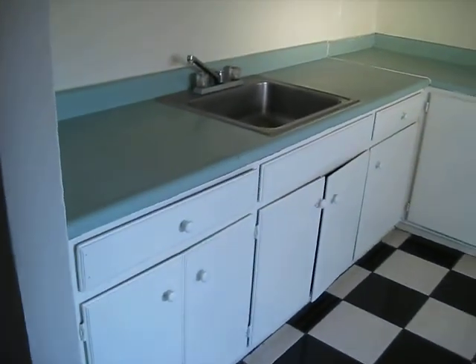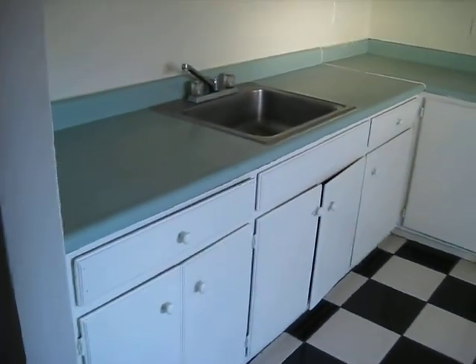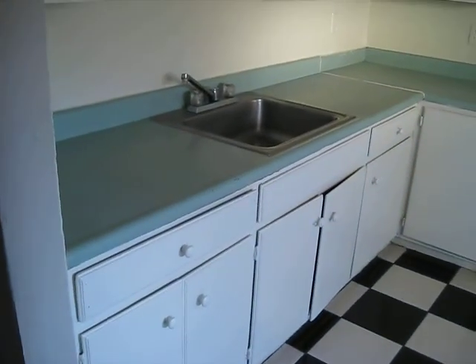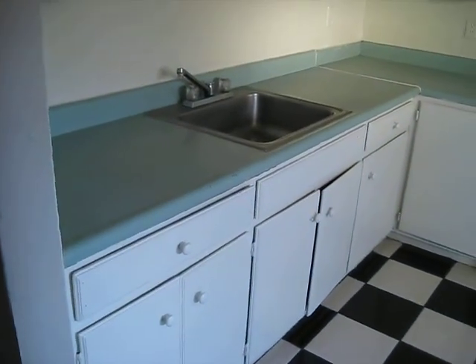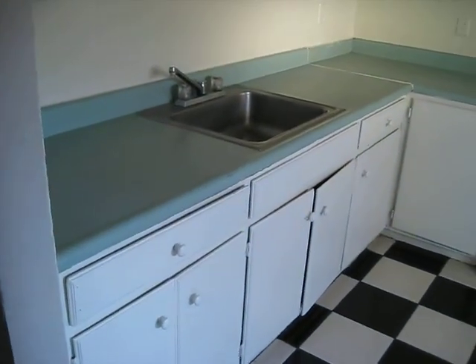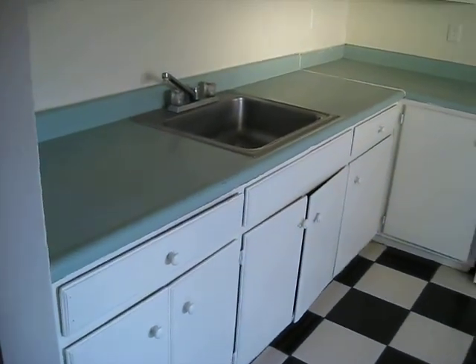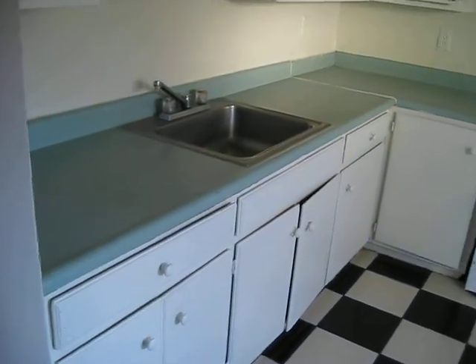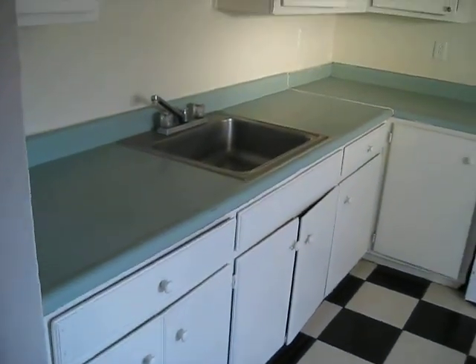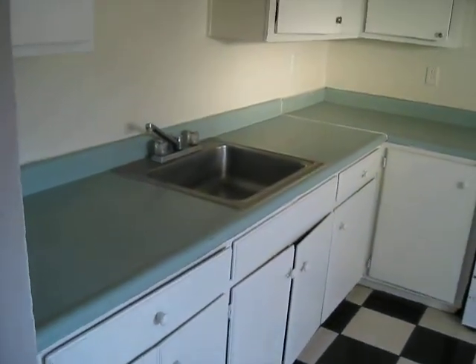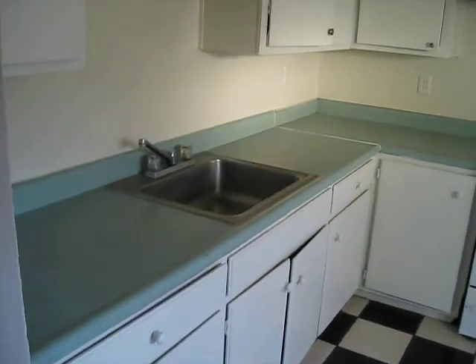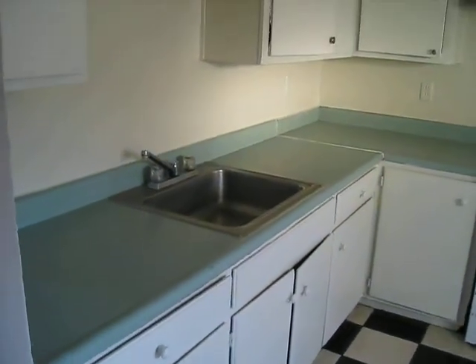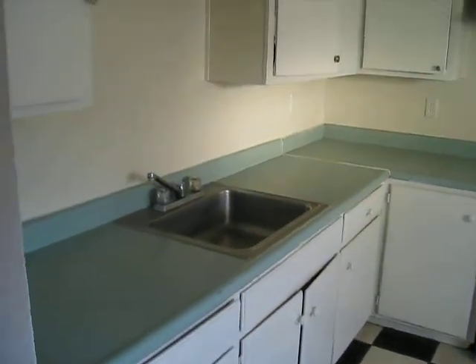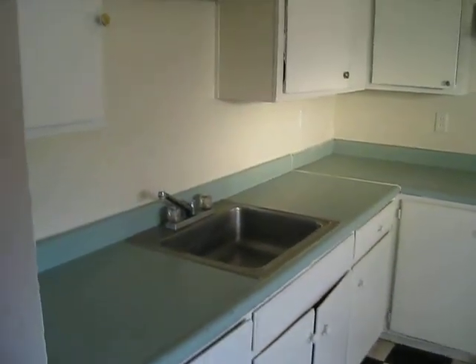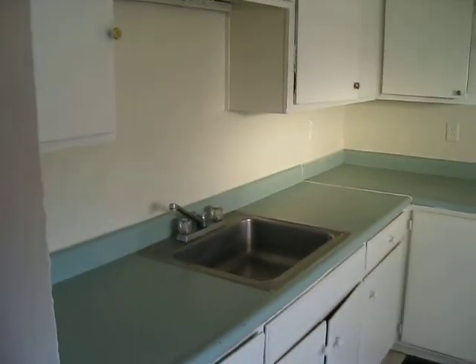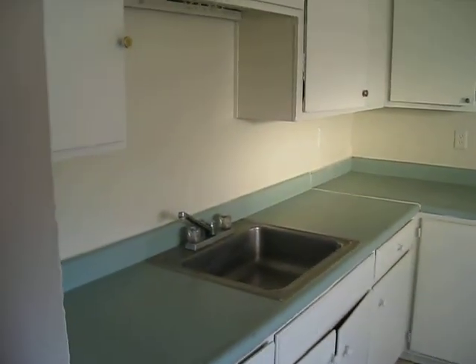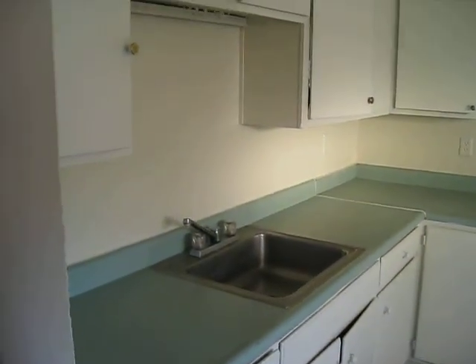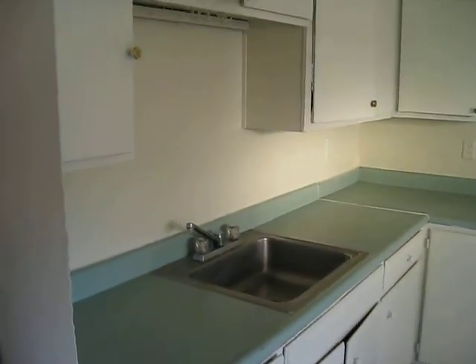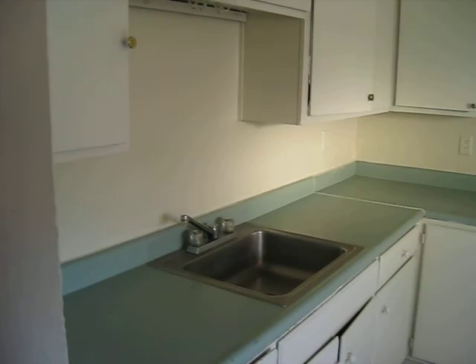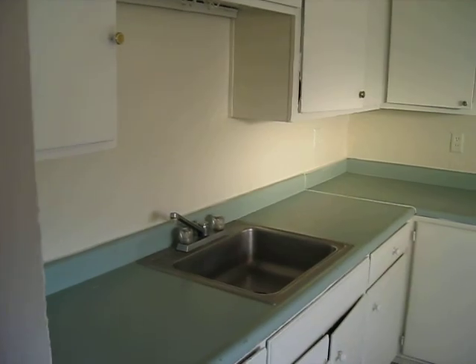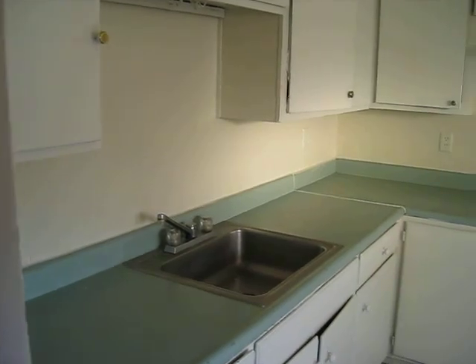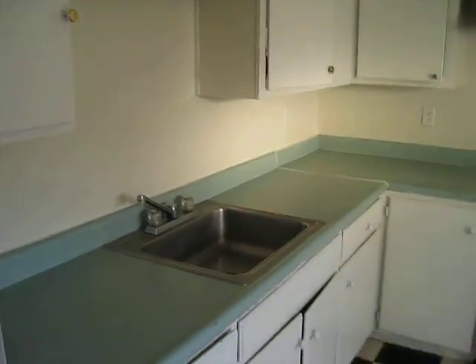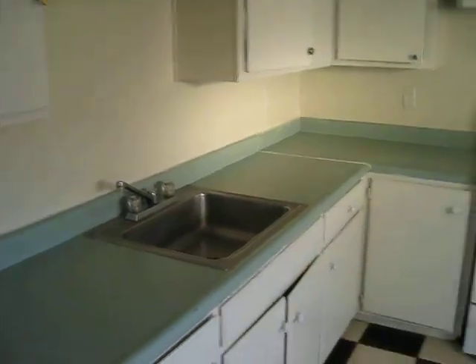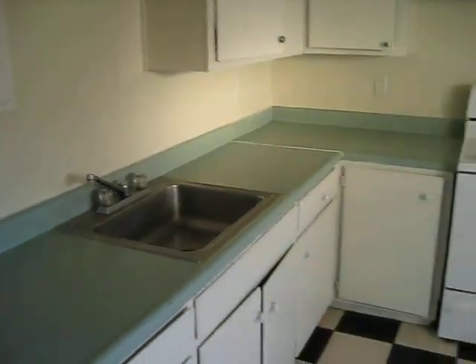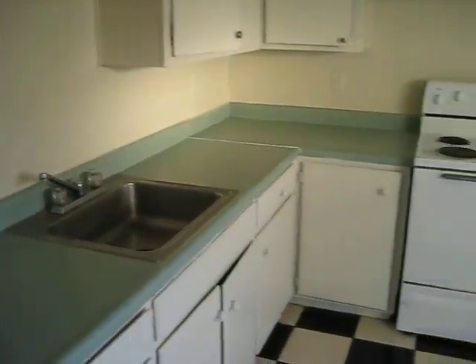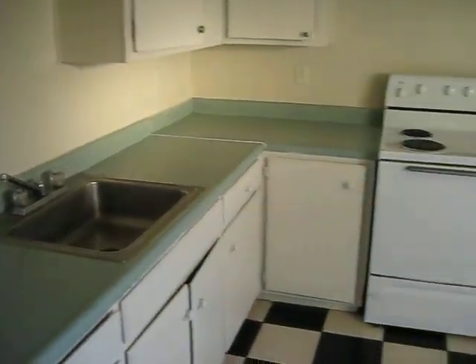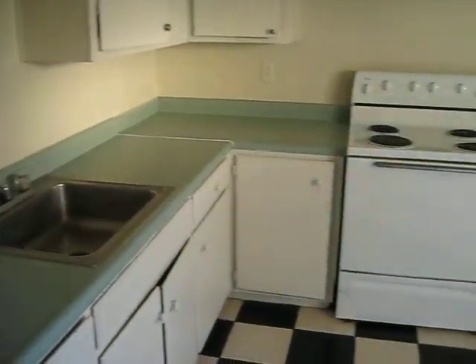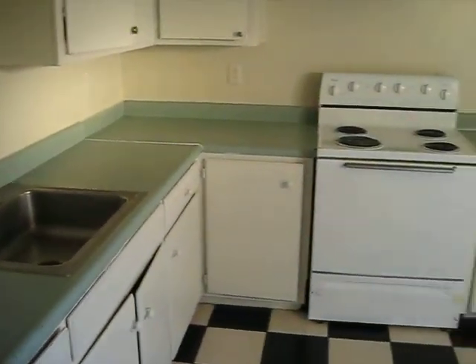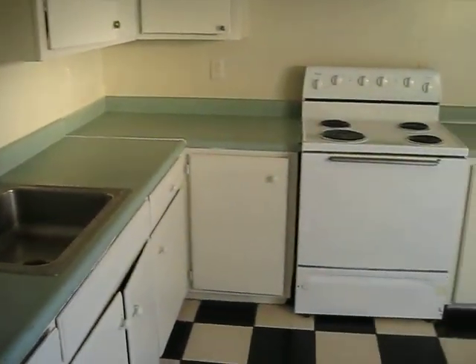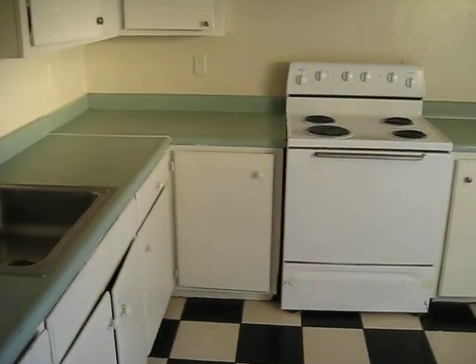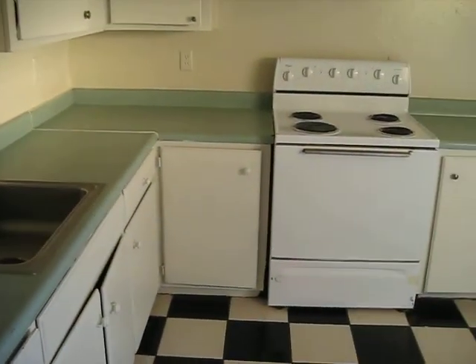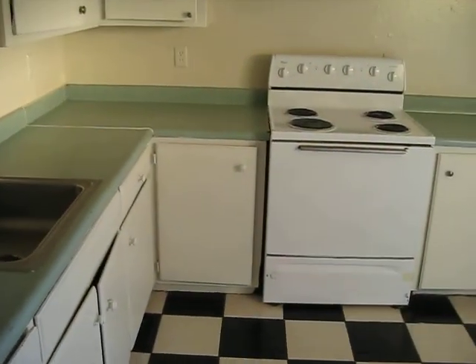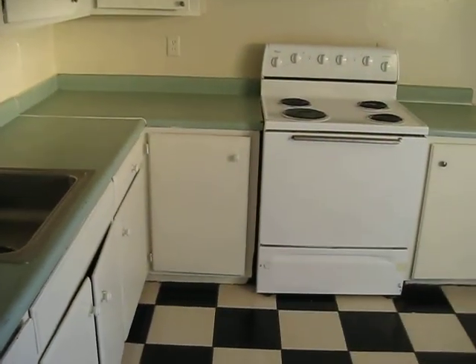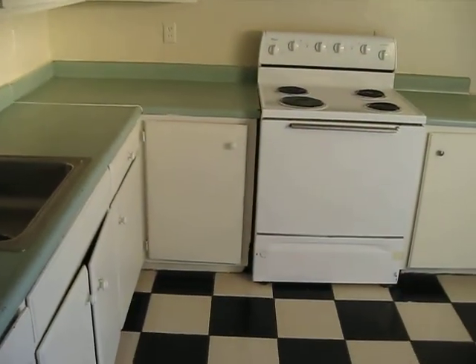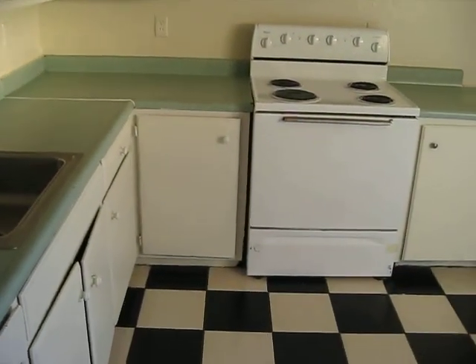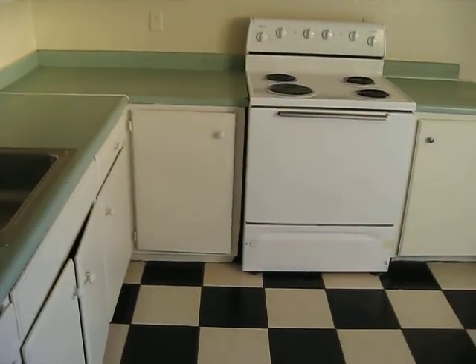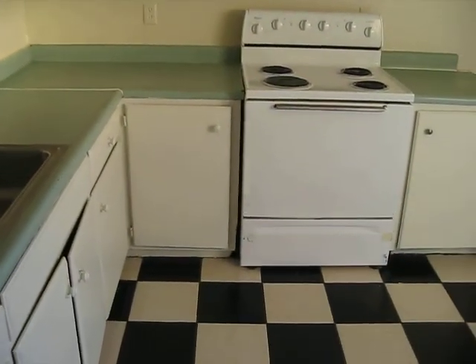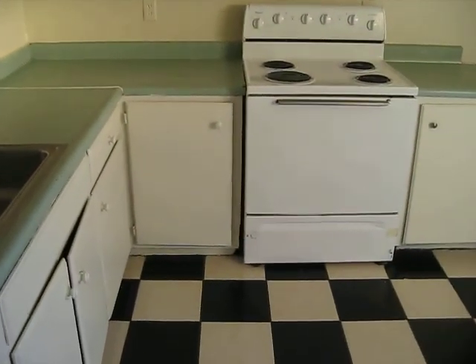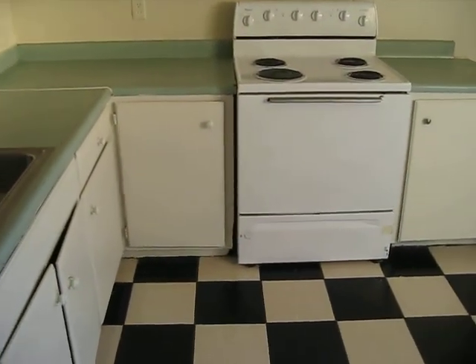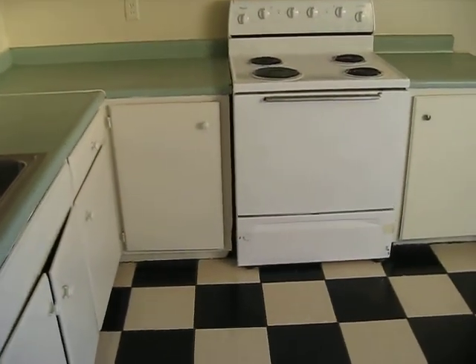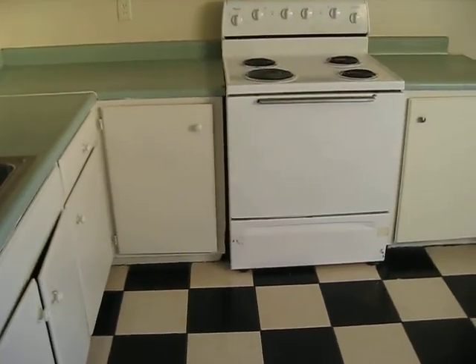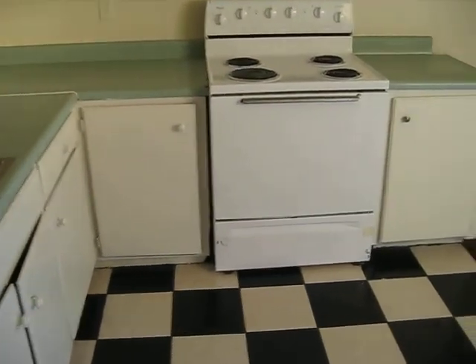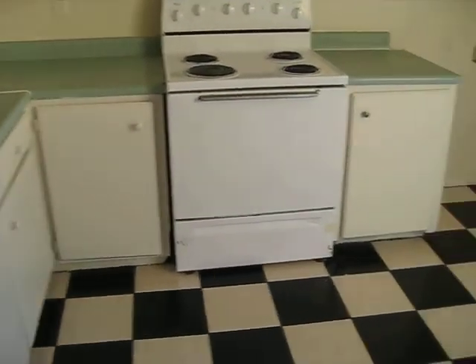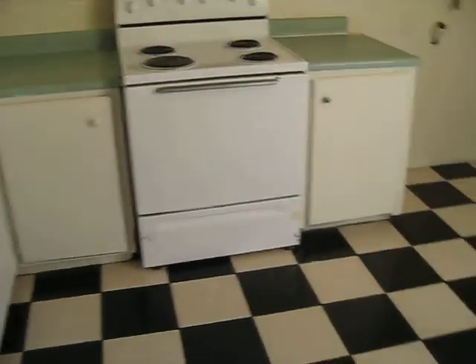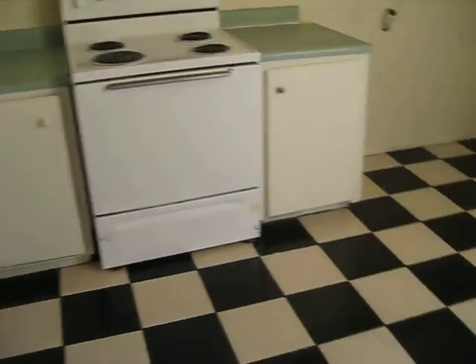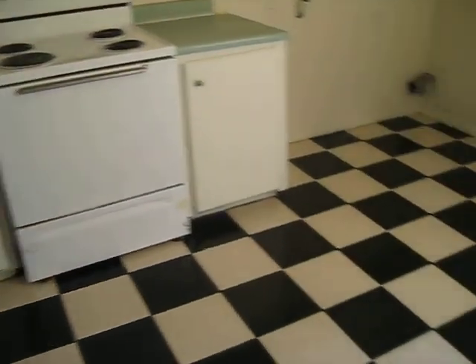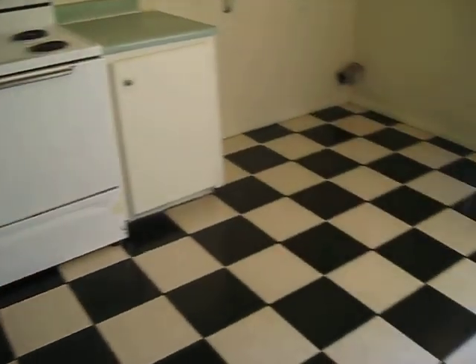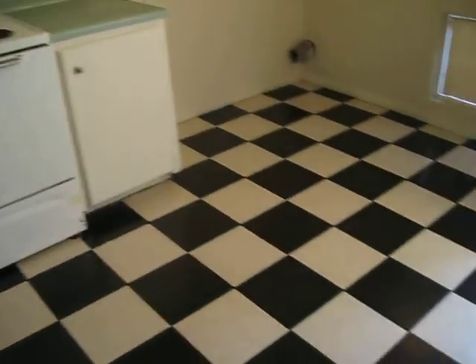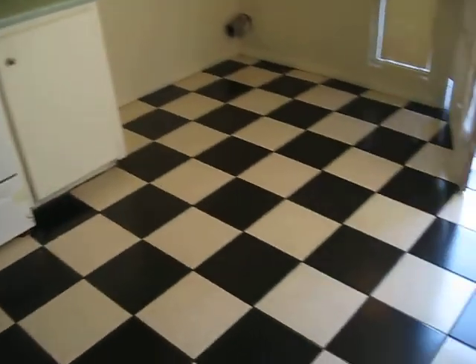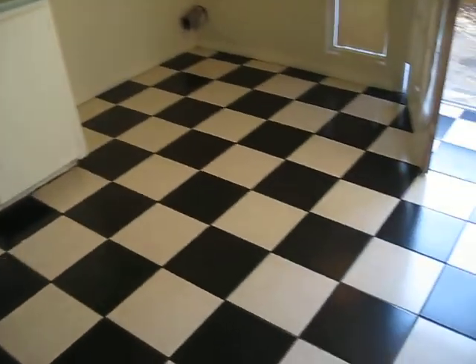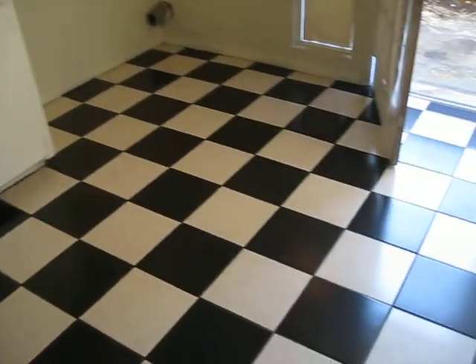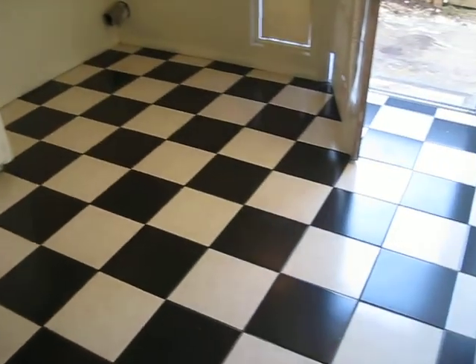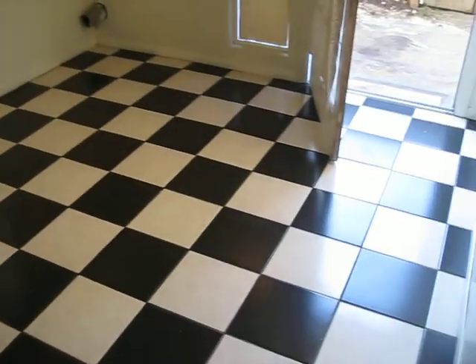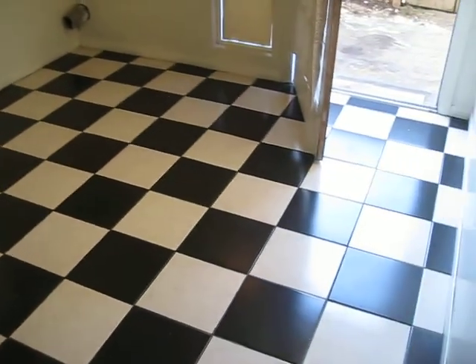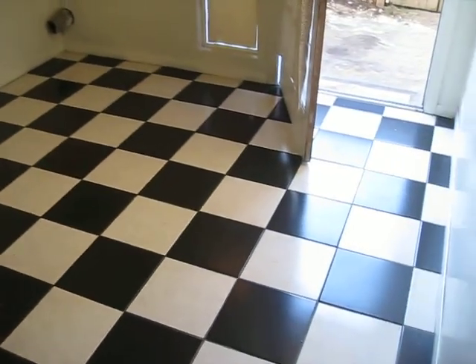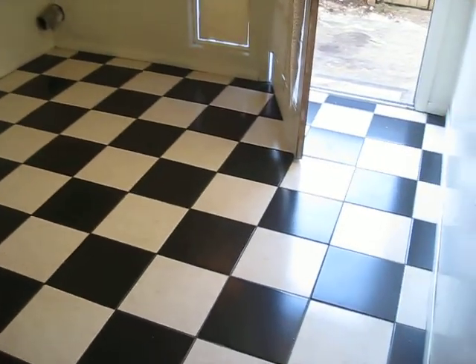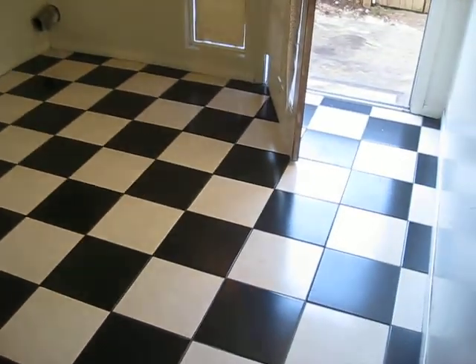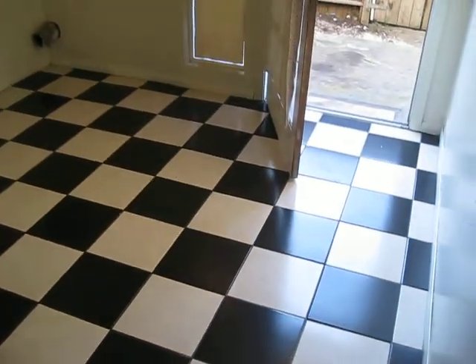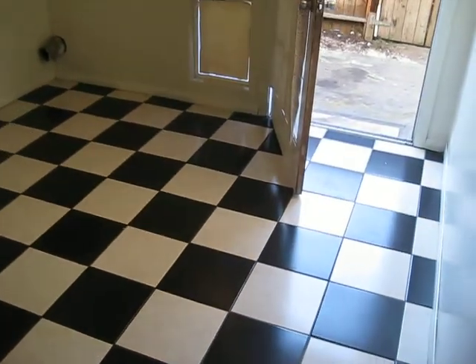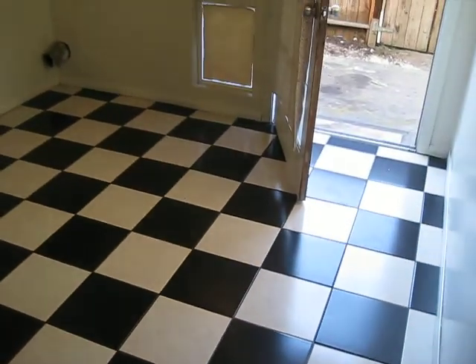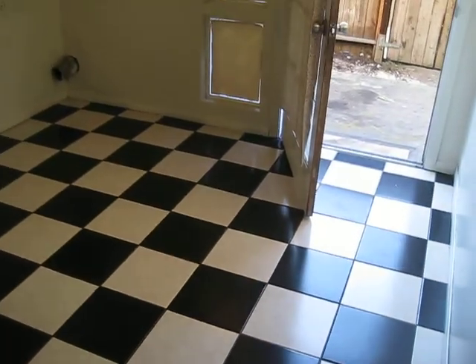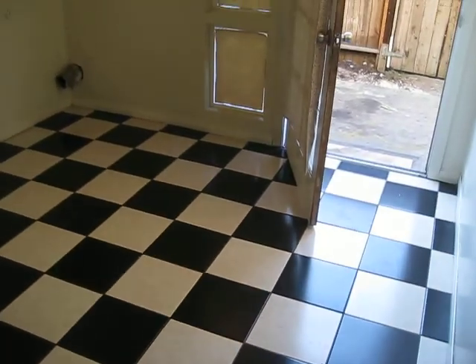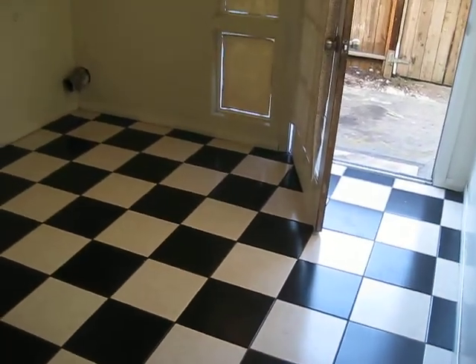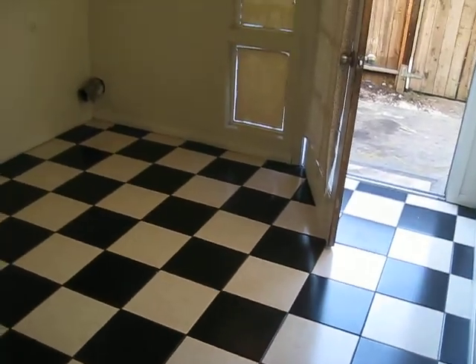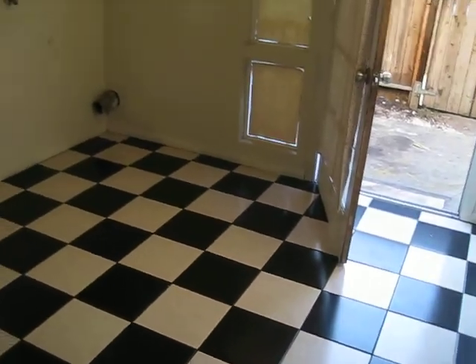Here is the kitchen — the countertop, upper and lower cabinets, the stove. And that is the kitchen.